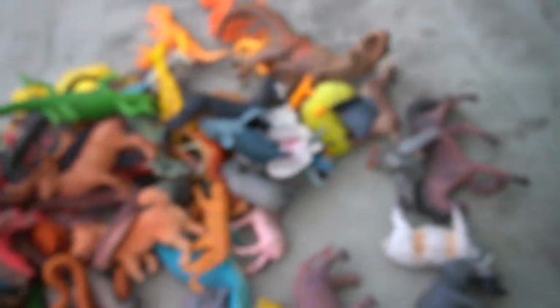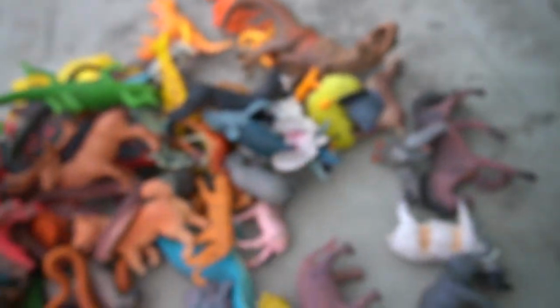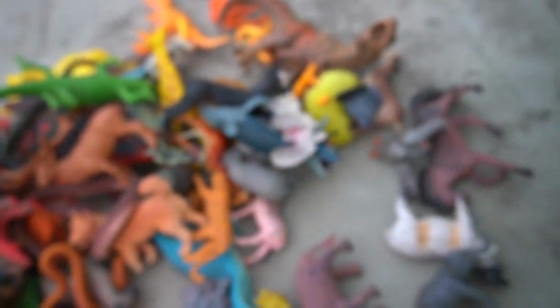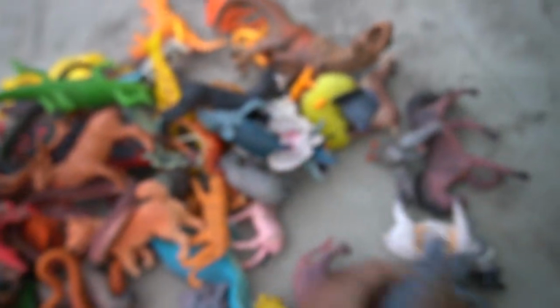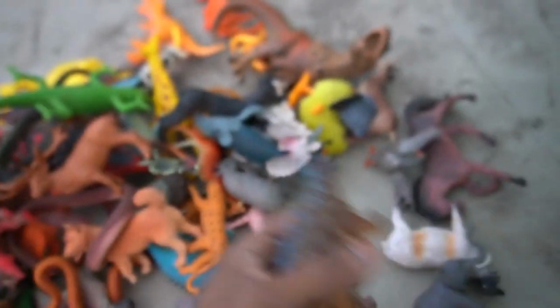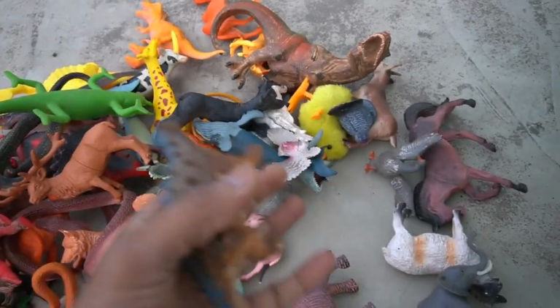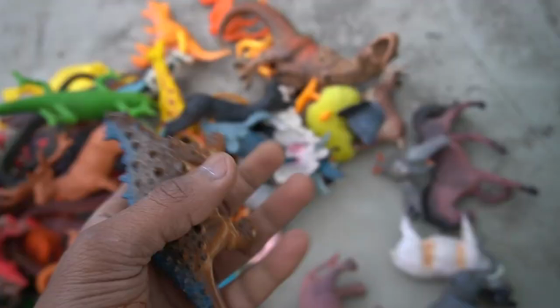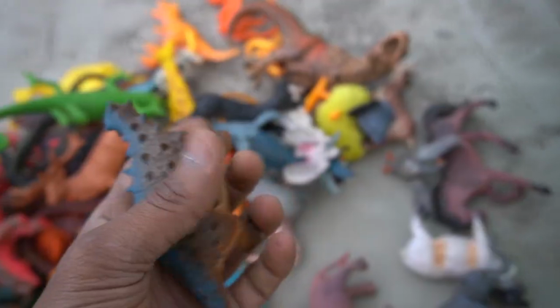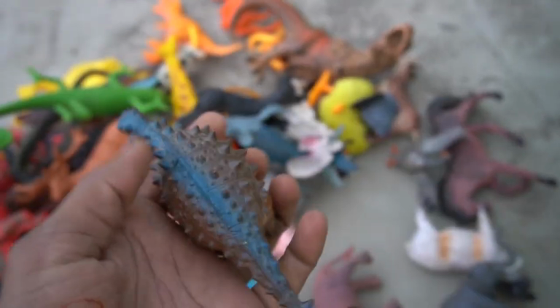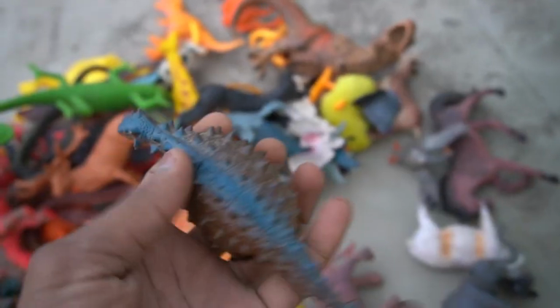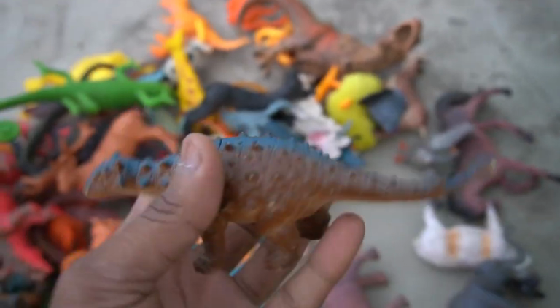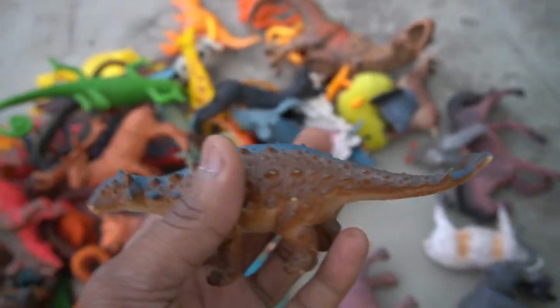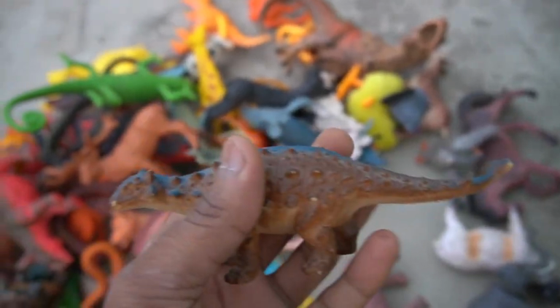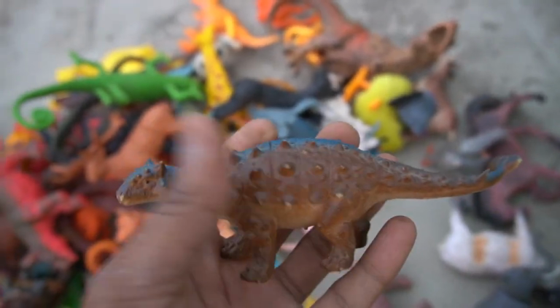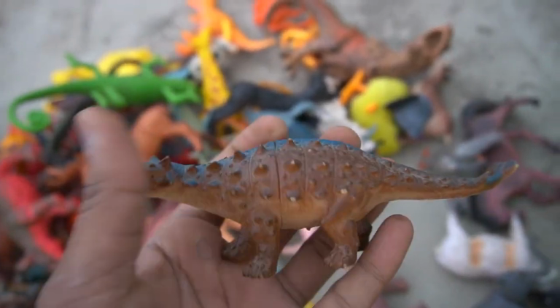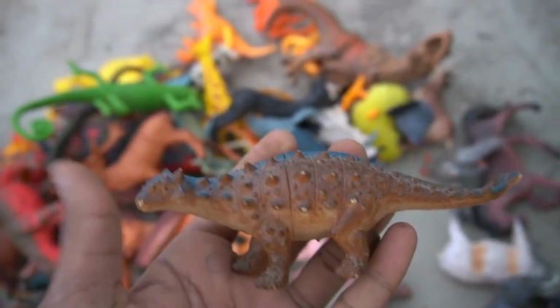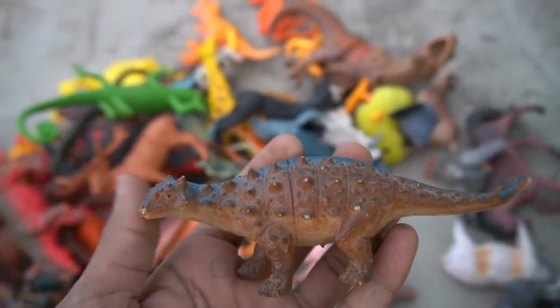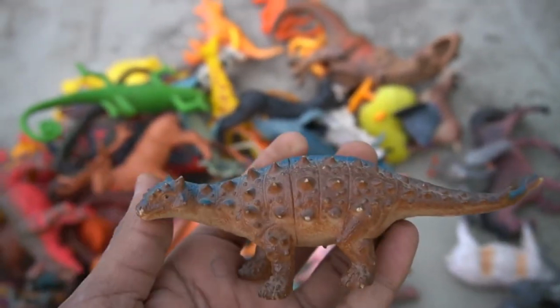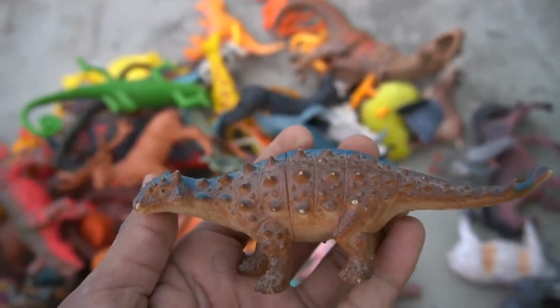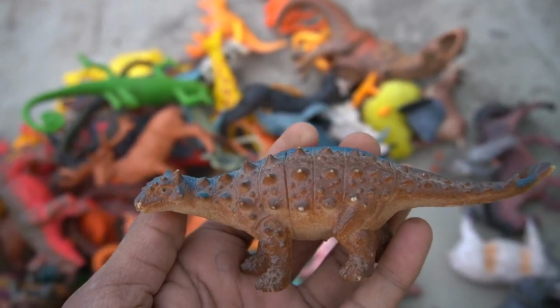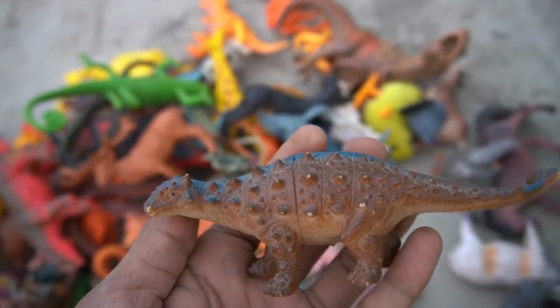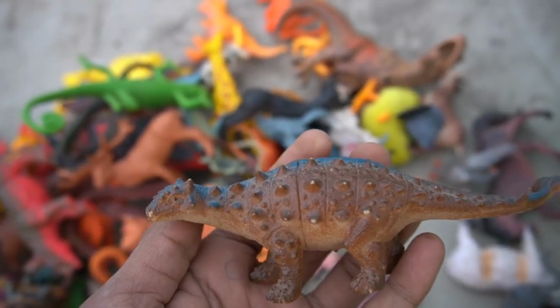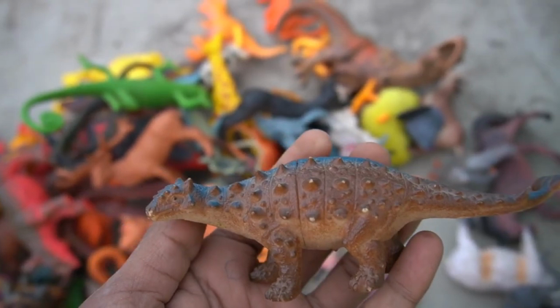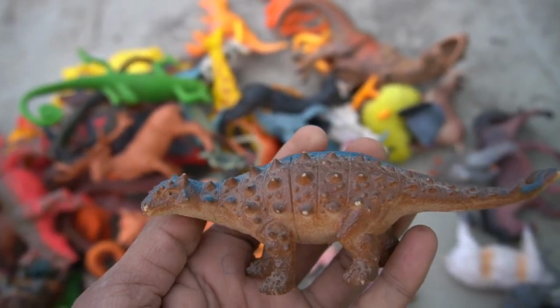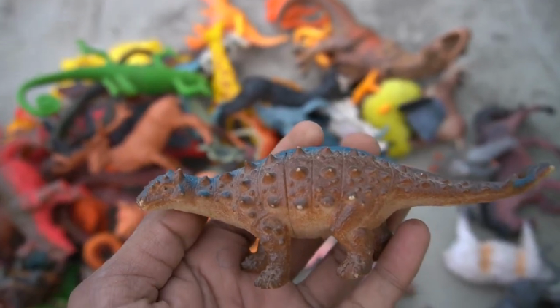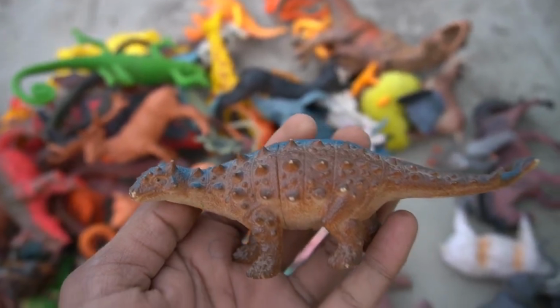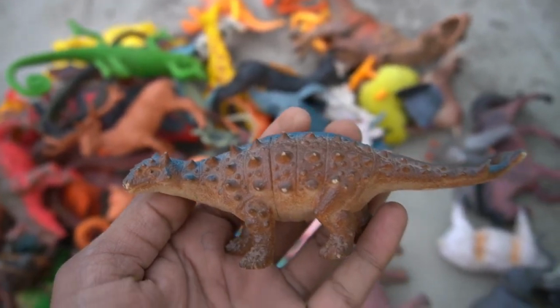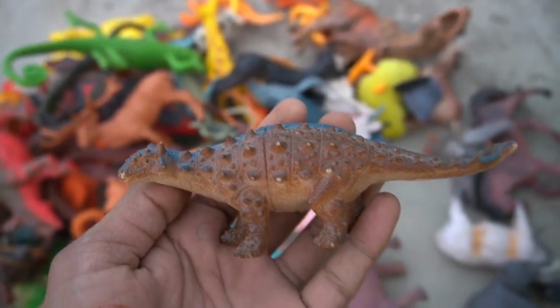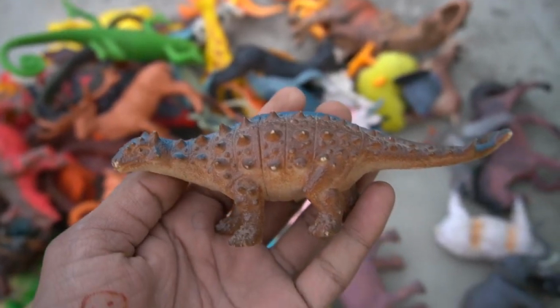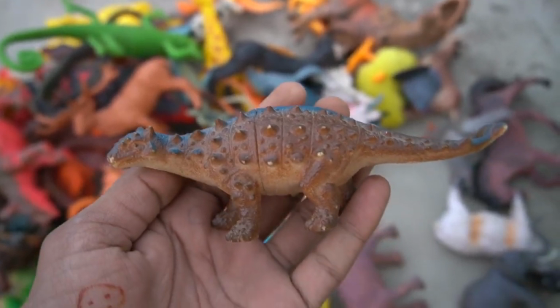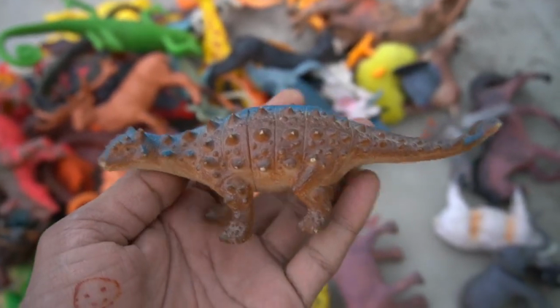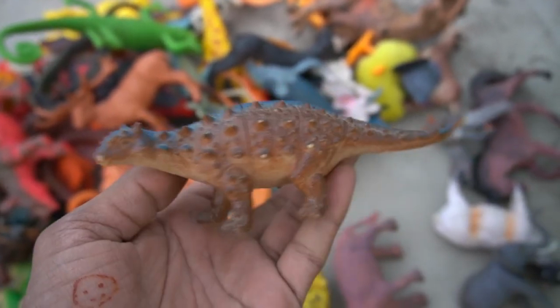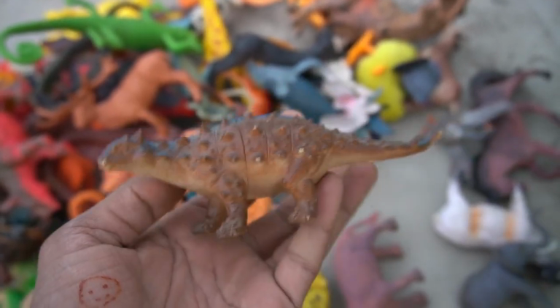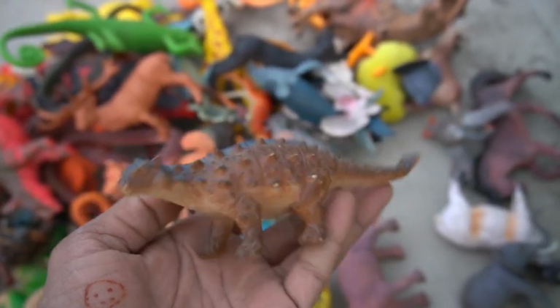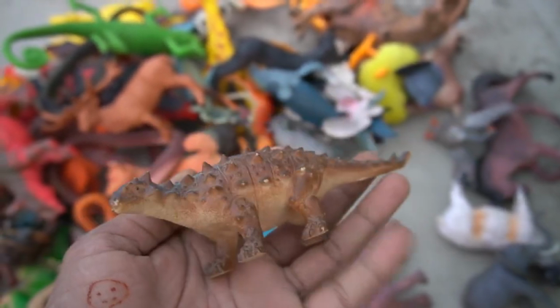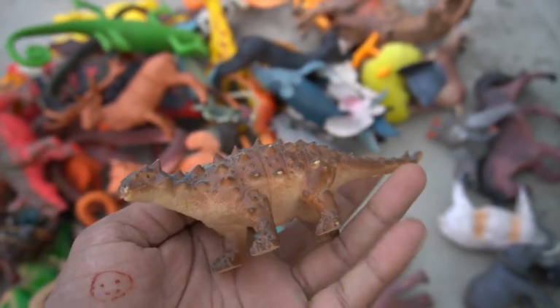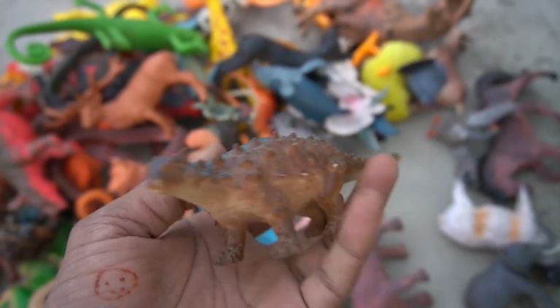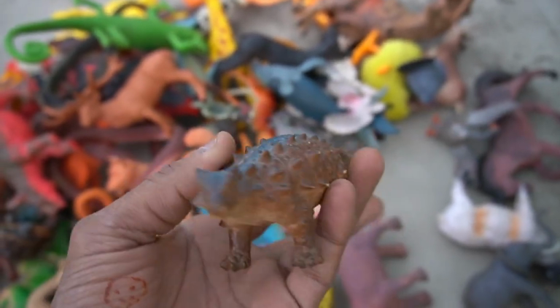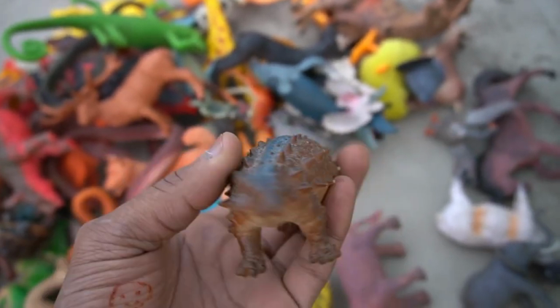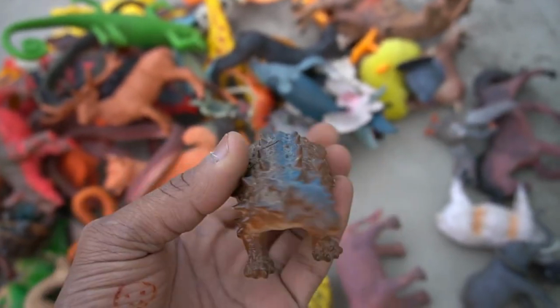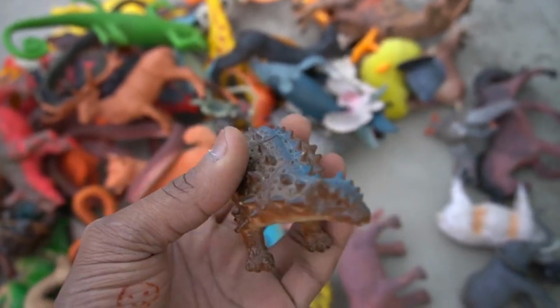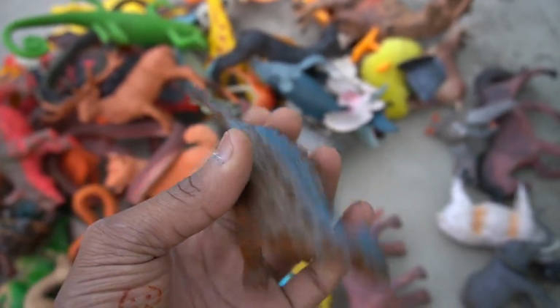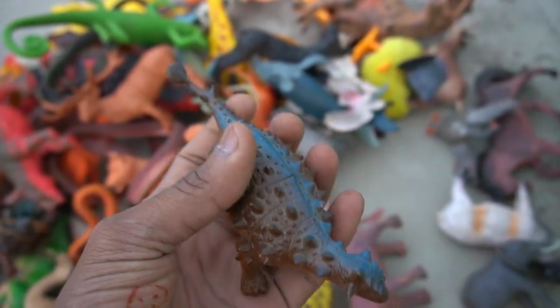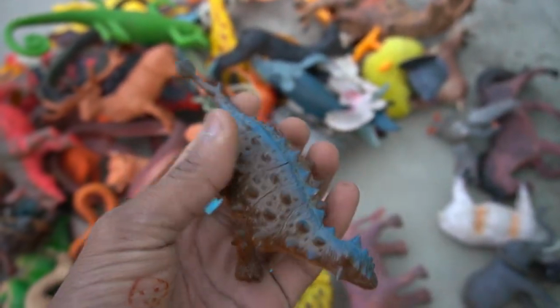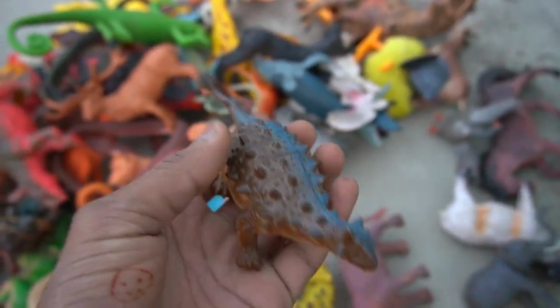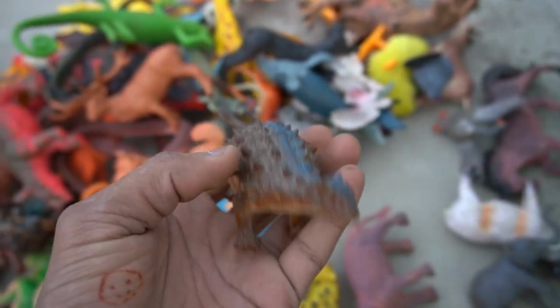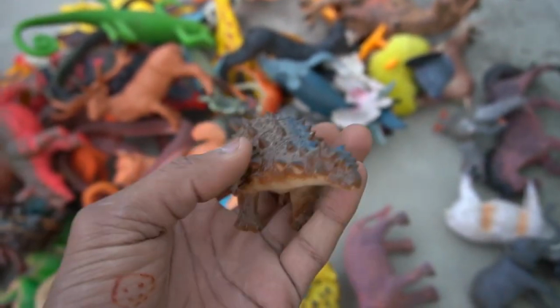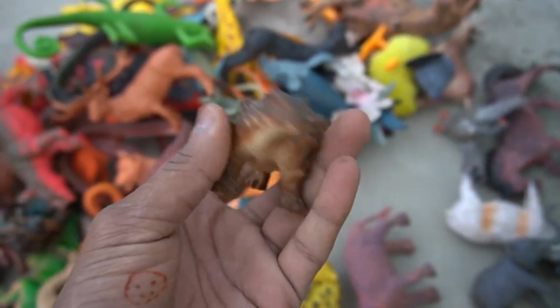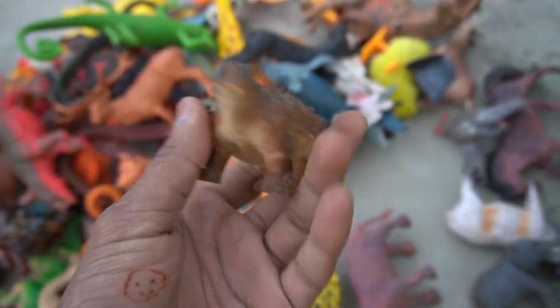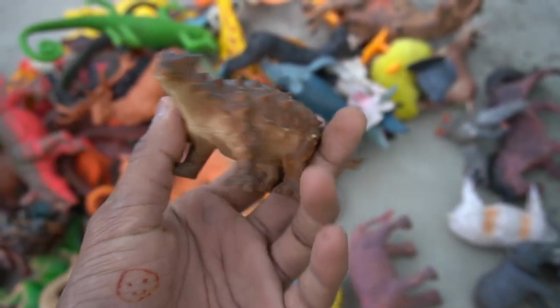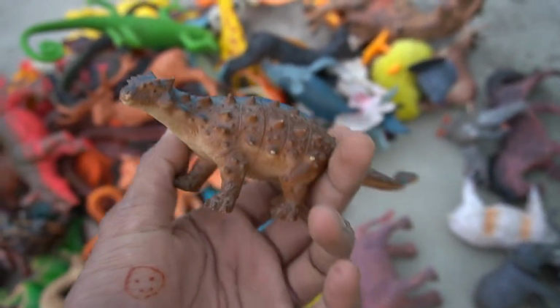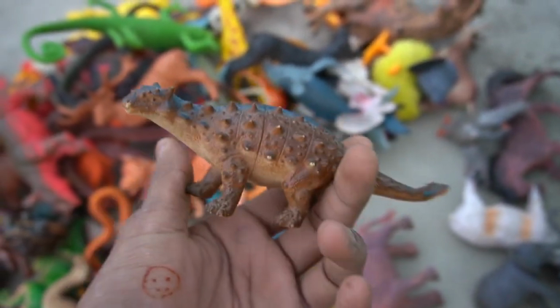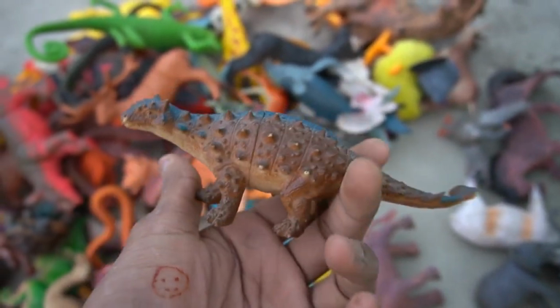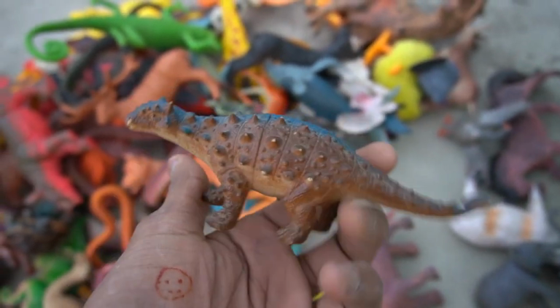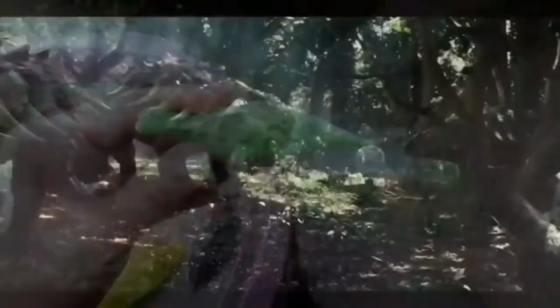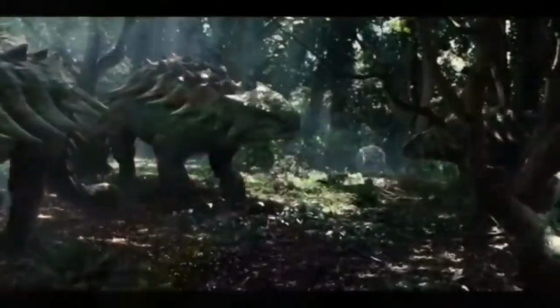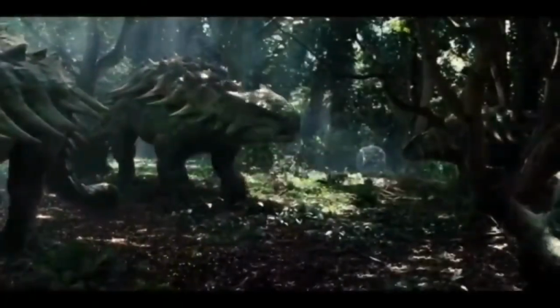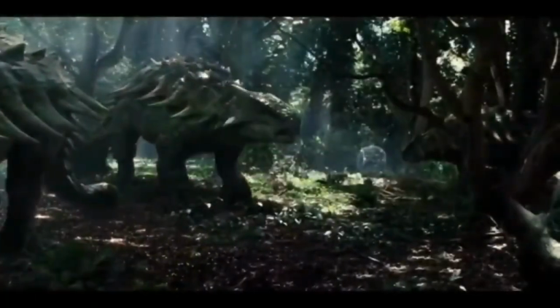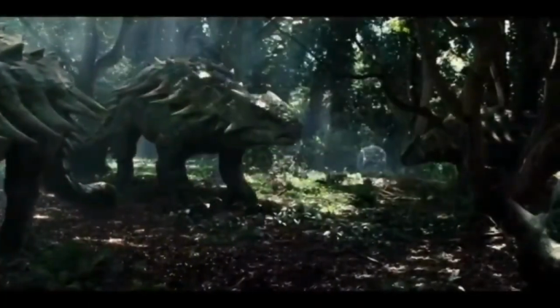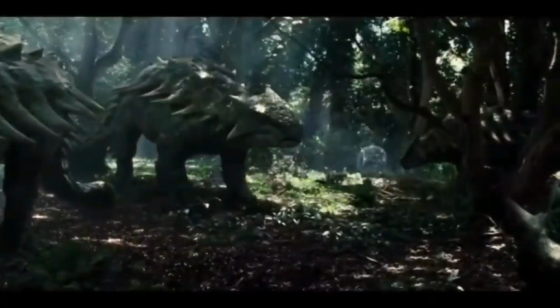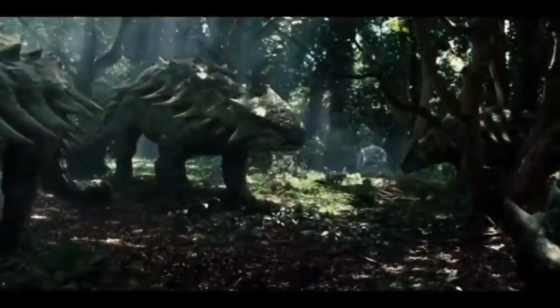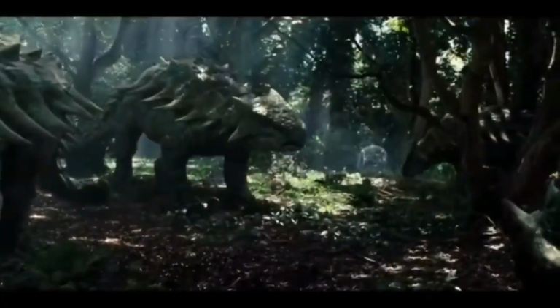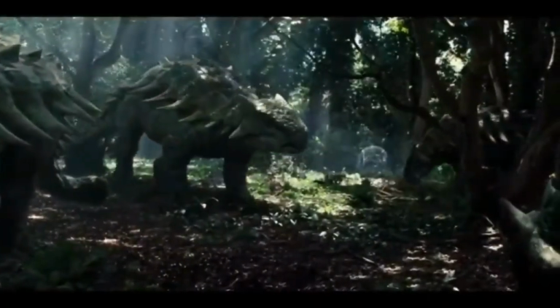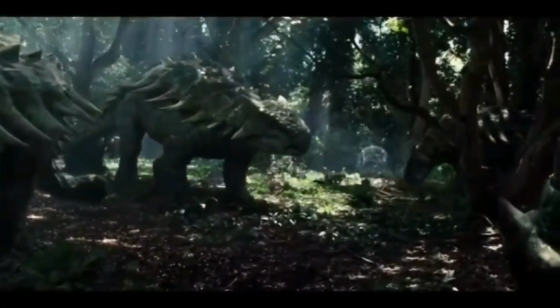And guys, next figure — dangerous dinosaurs! Very nice, dinosaurs. Very nice look guys, dangerous dinosaur figure. Amazing look!